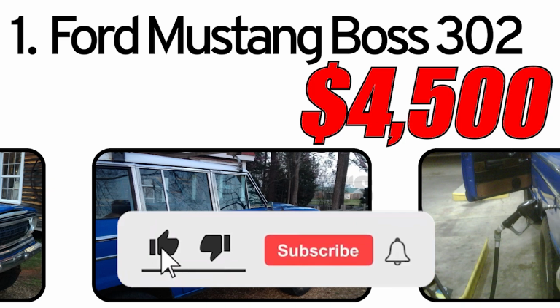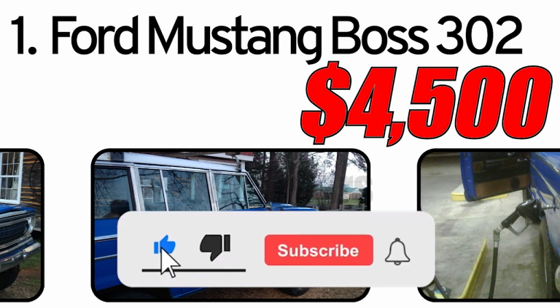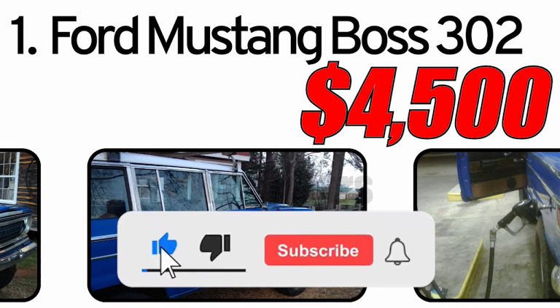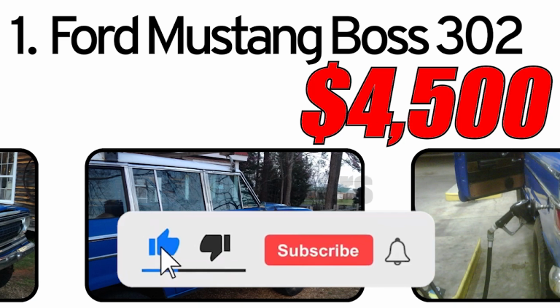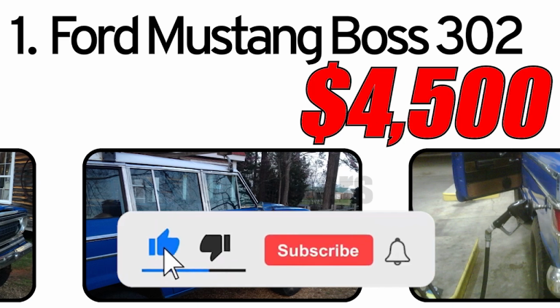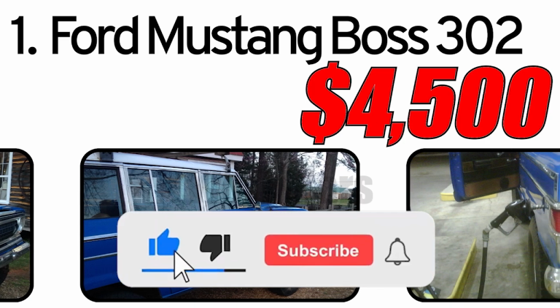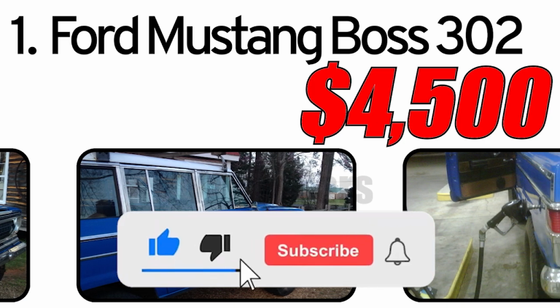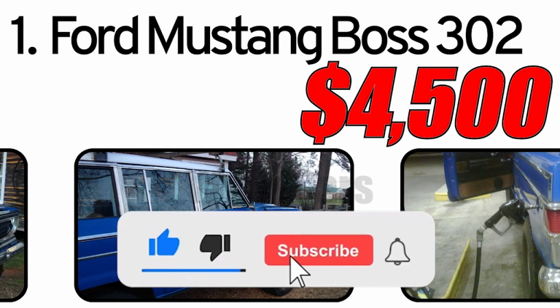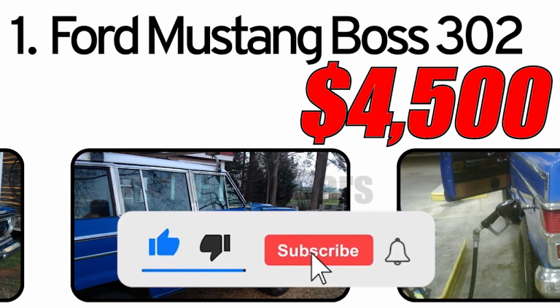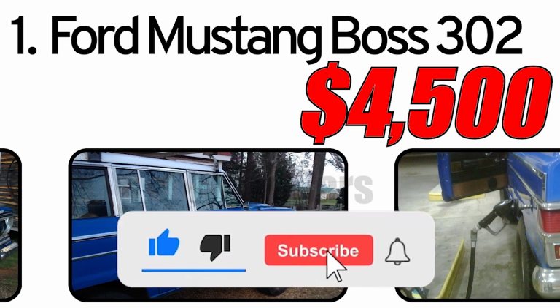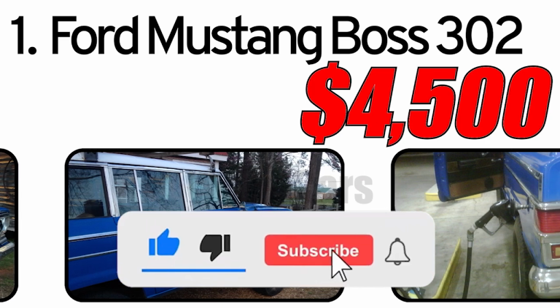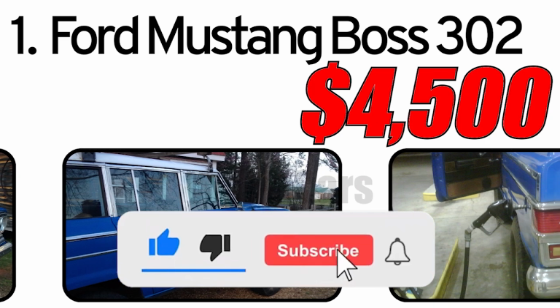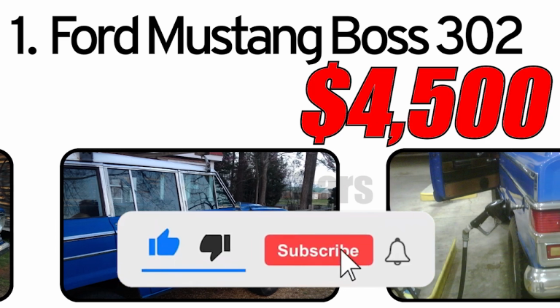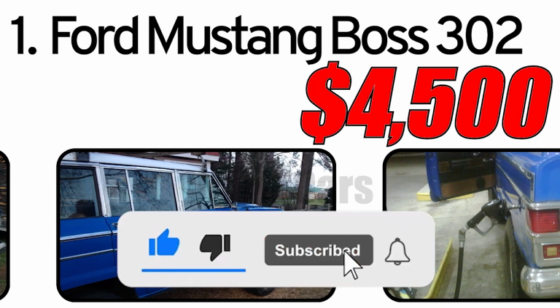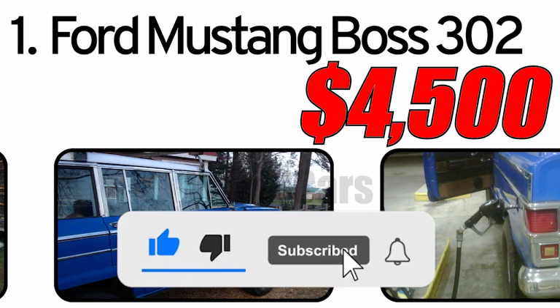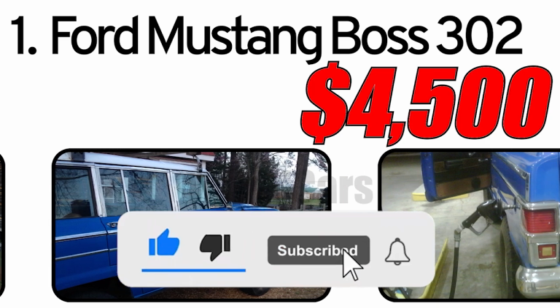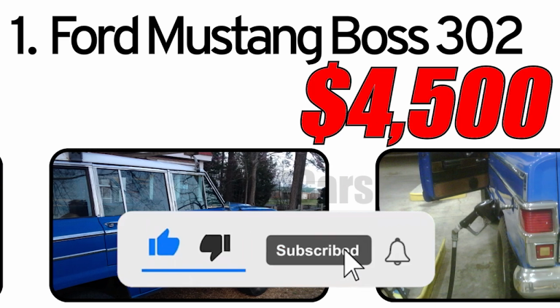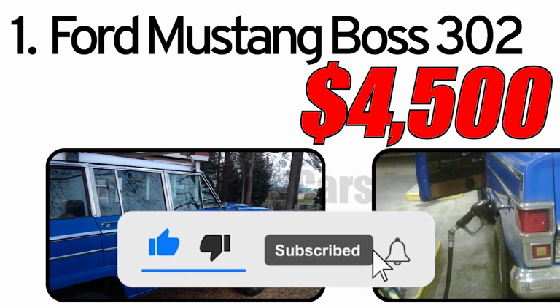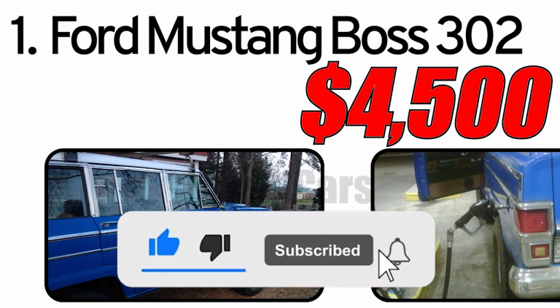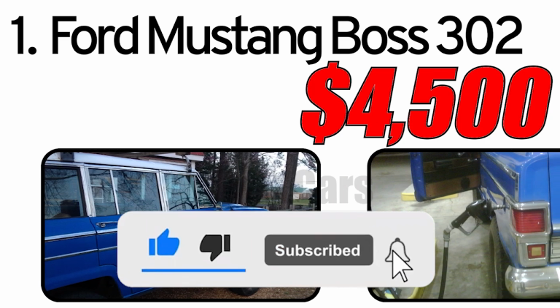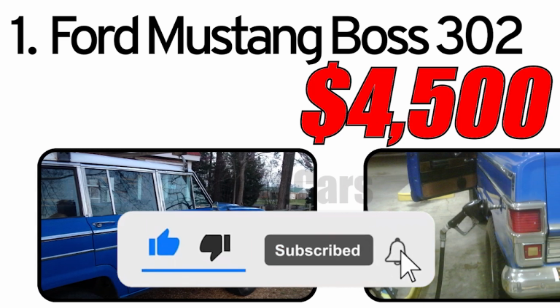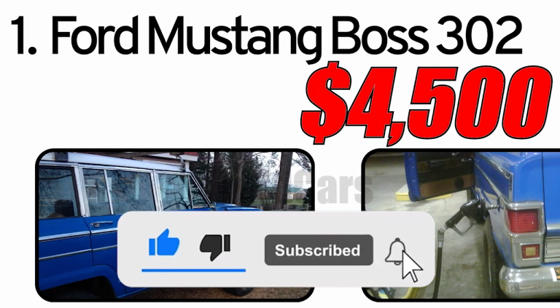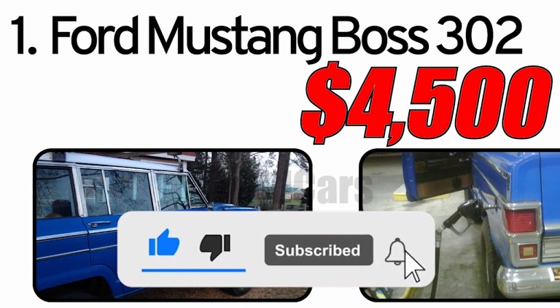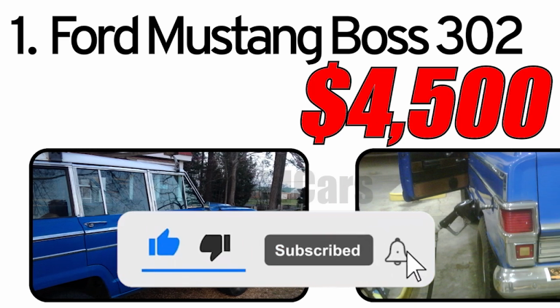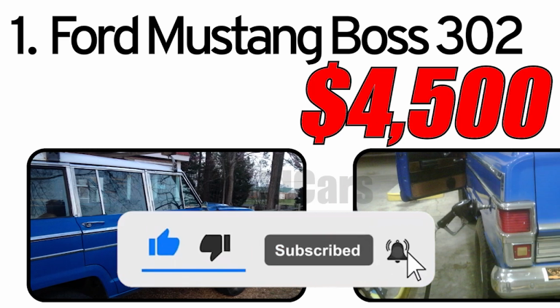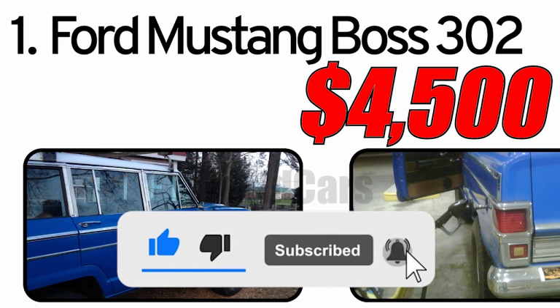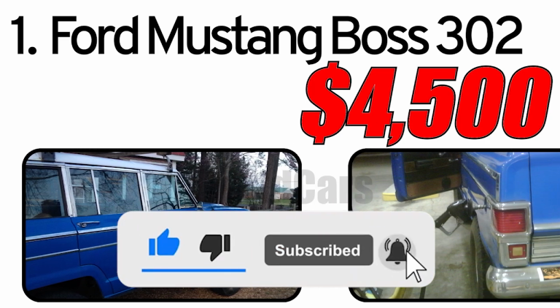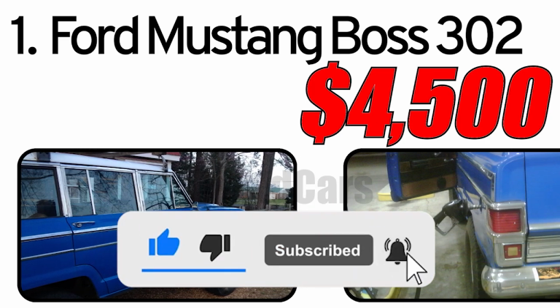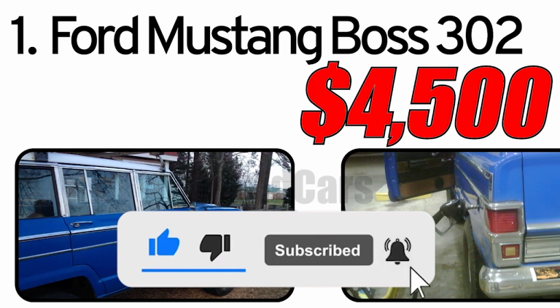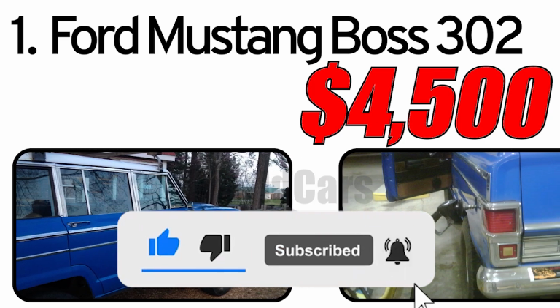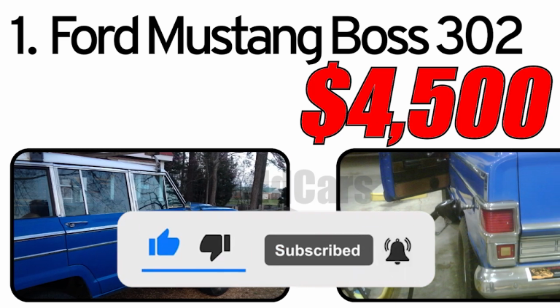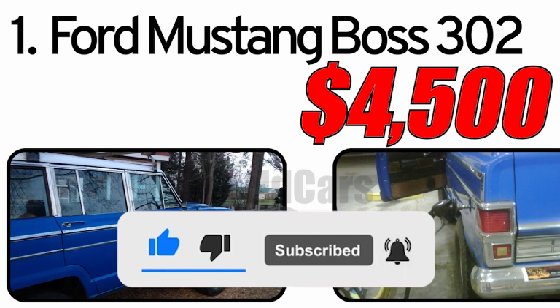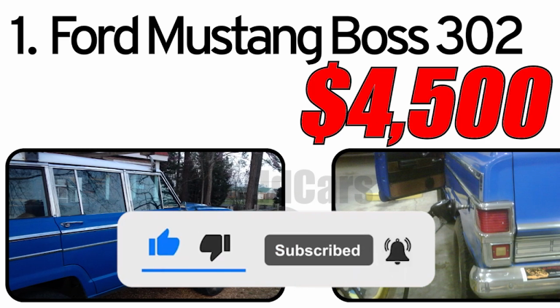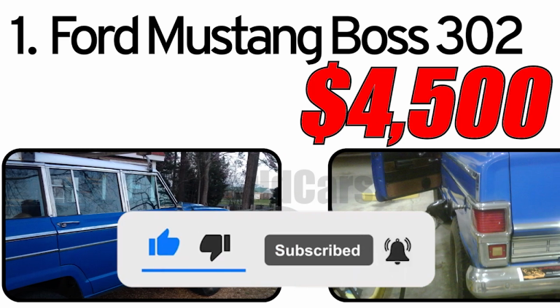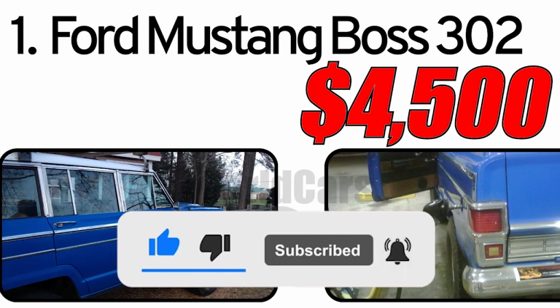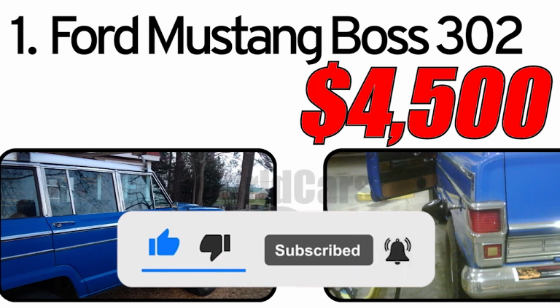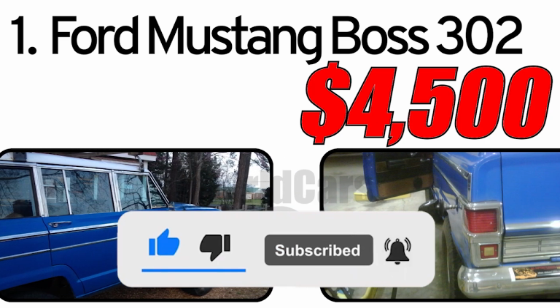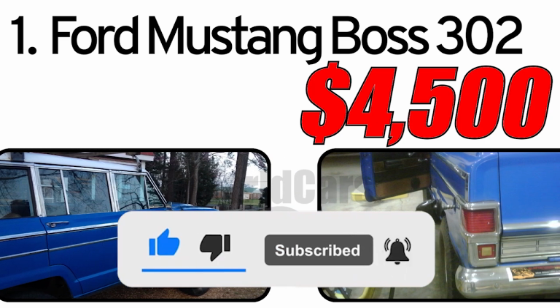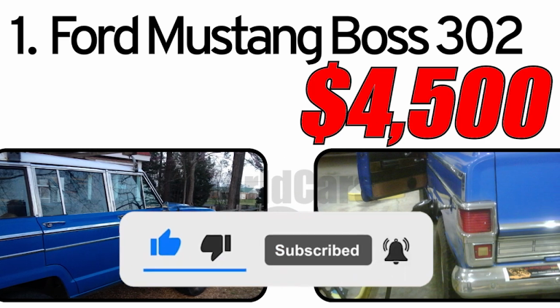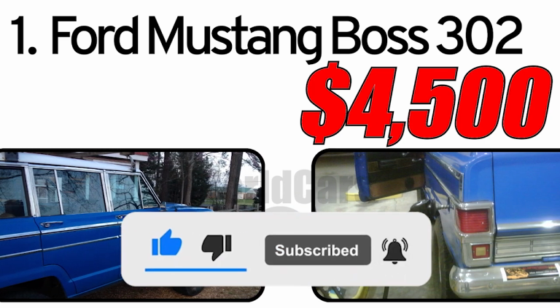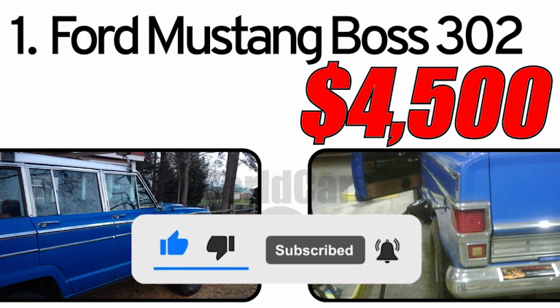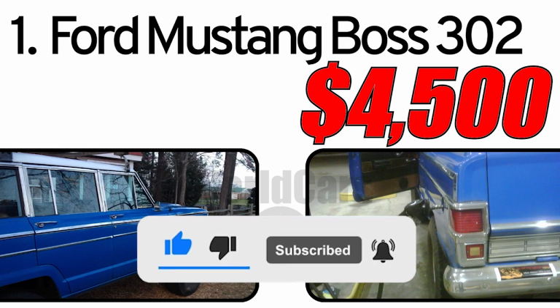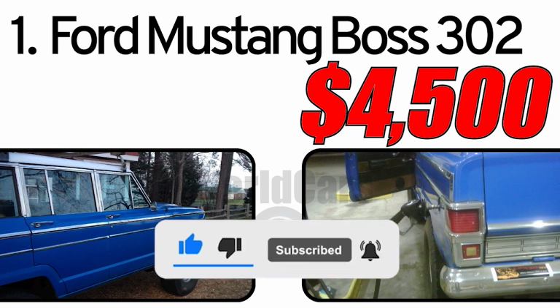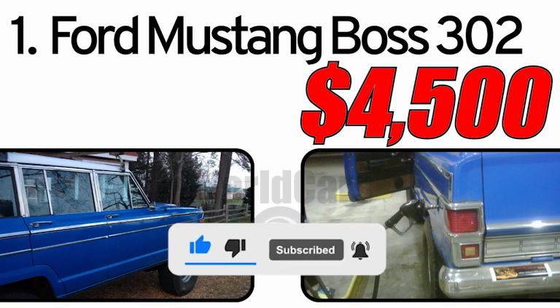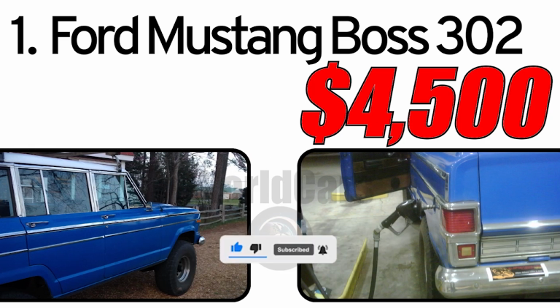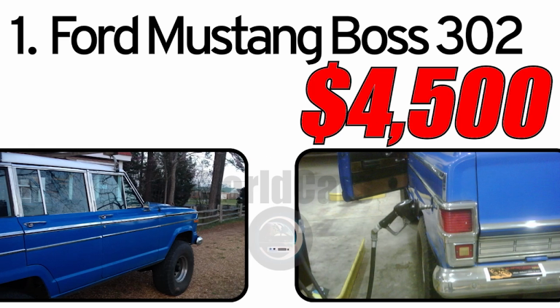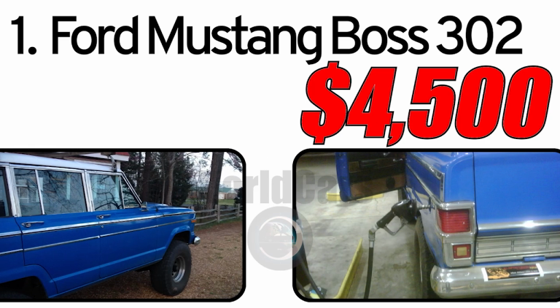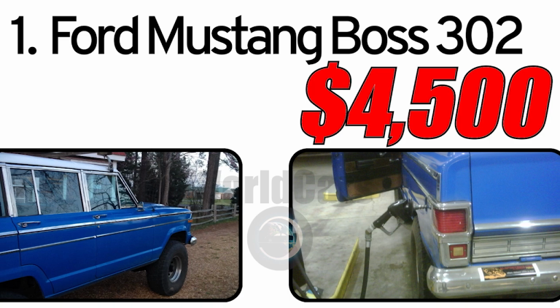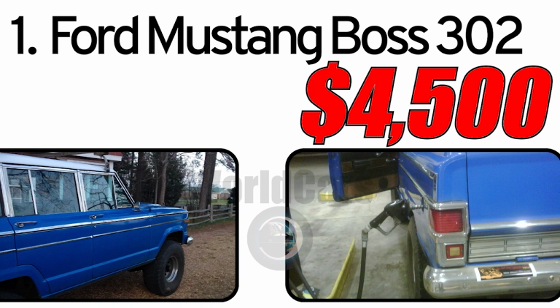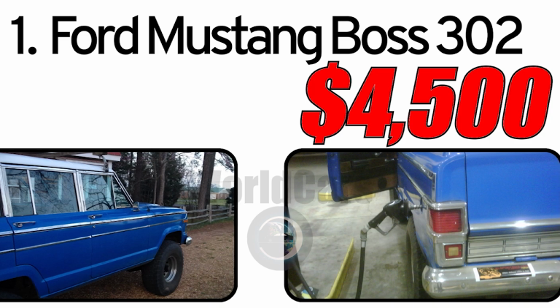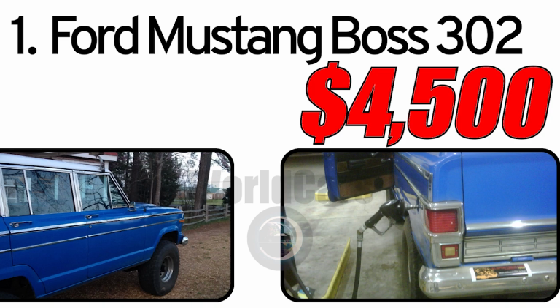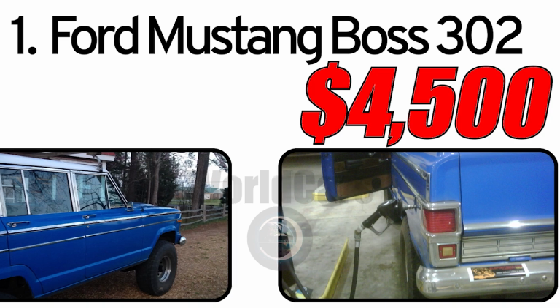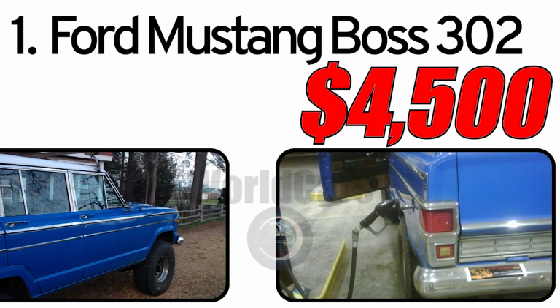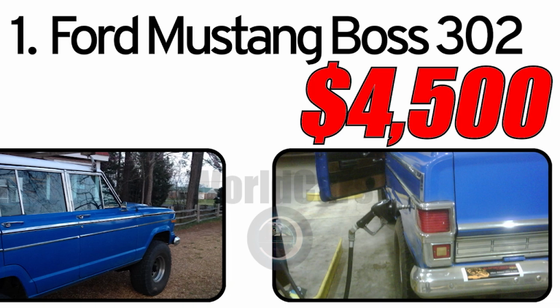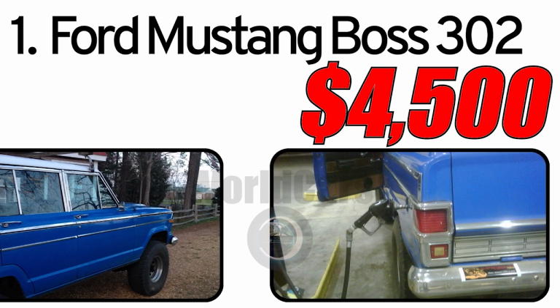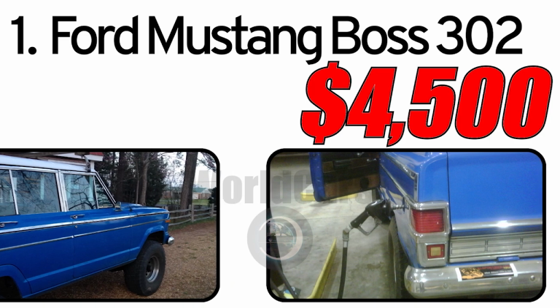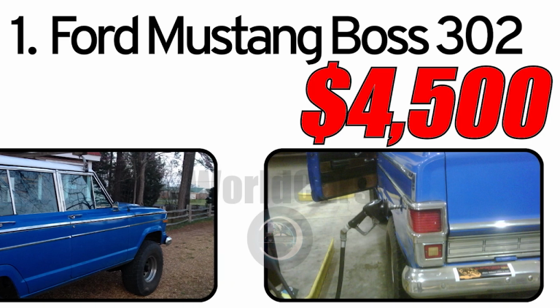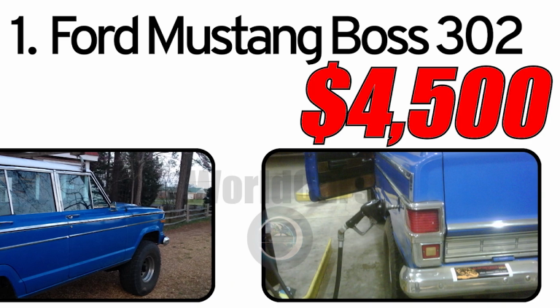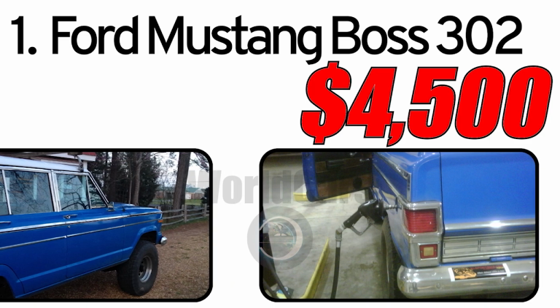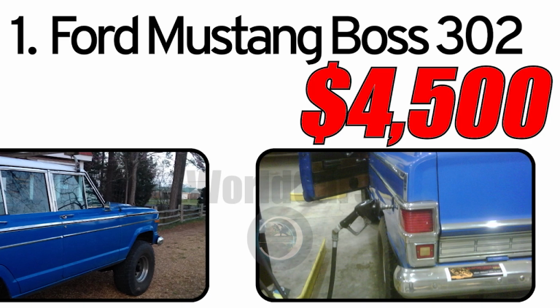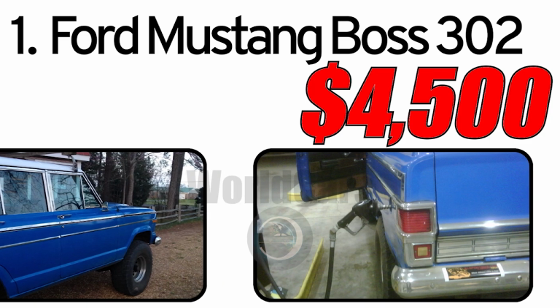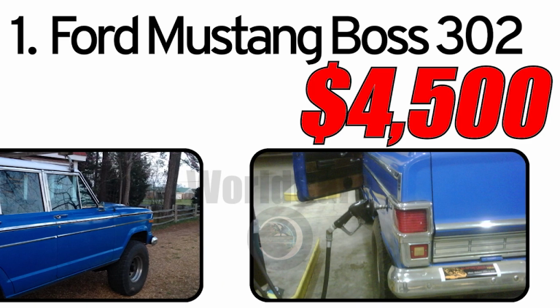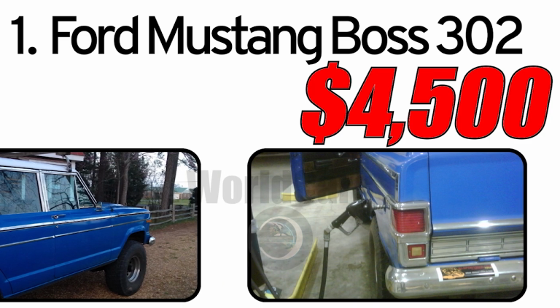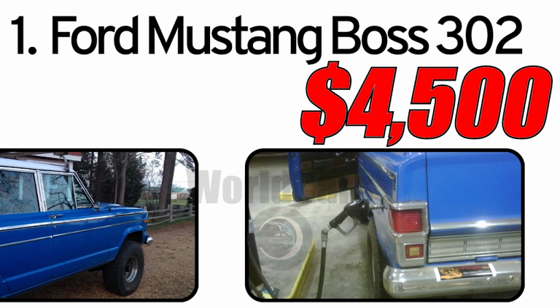It was part of the Wagoneer model lineup, which later became known for its comfort, off-road capabilities, and durability.